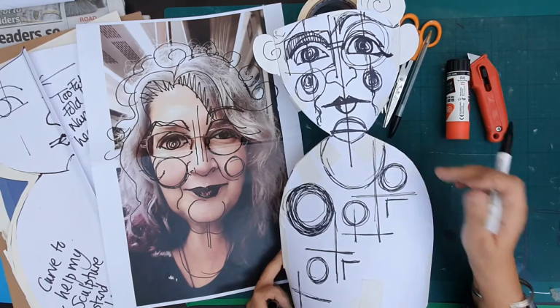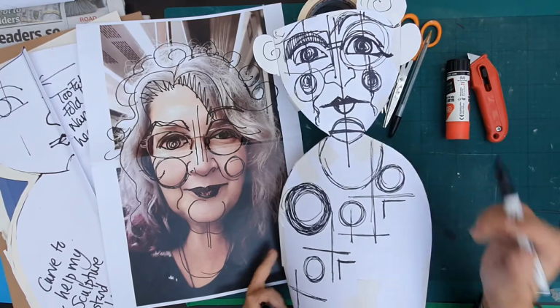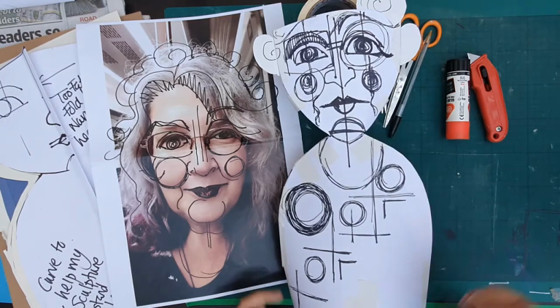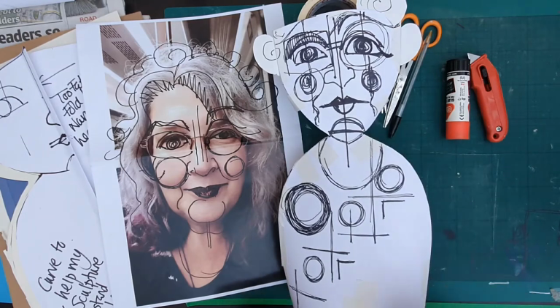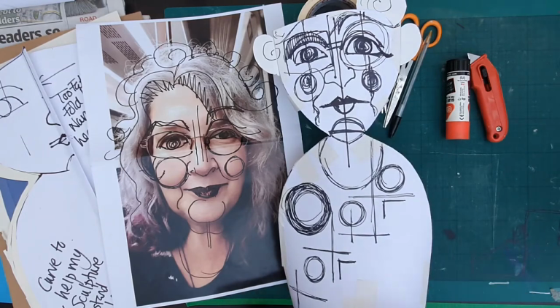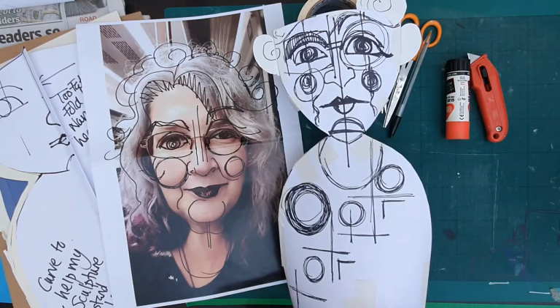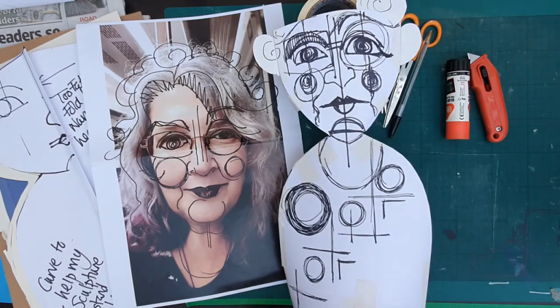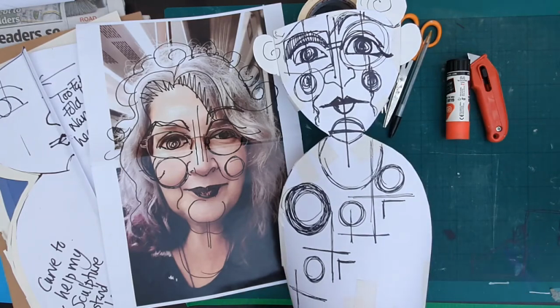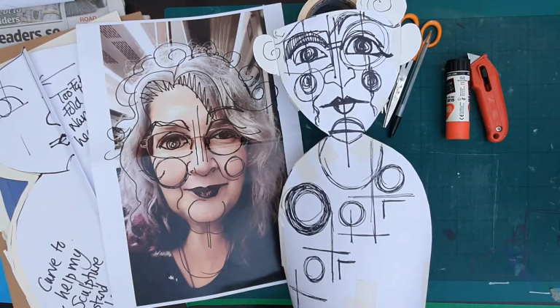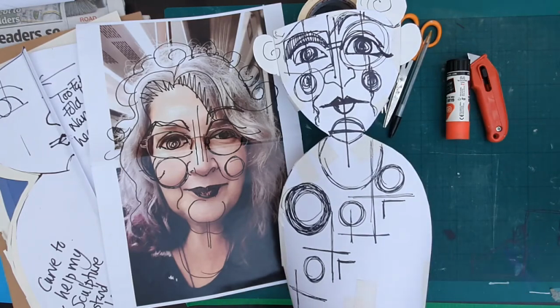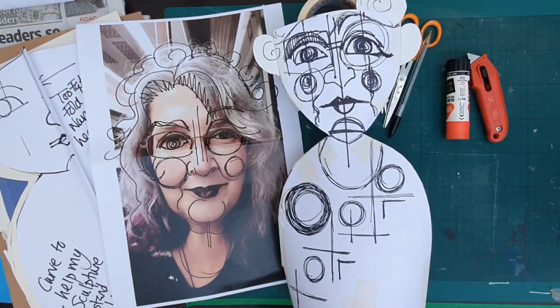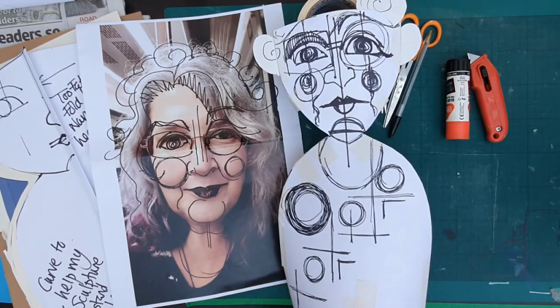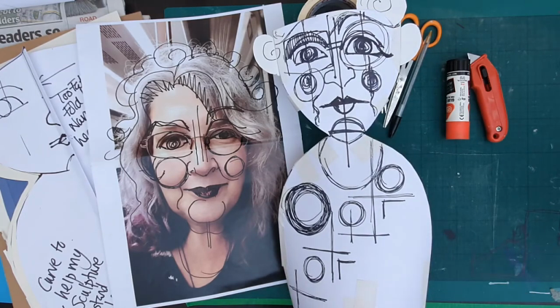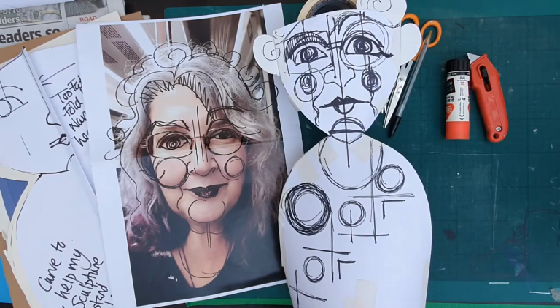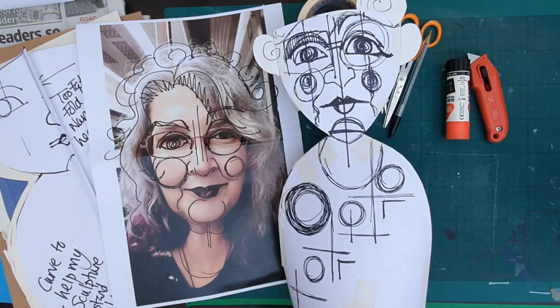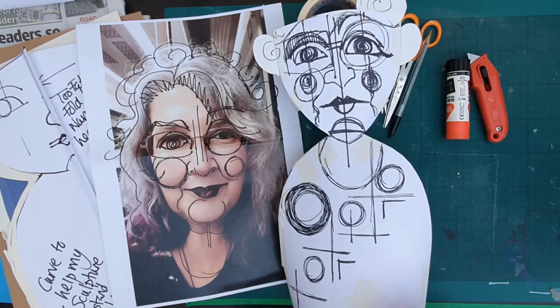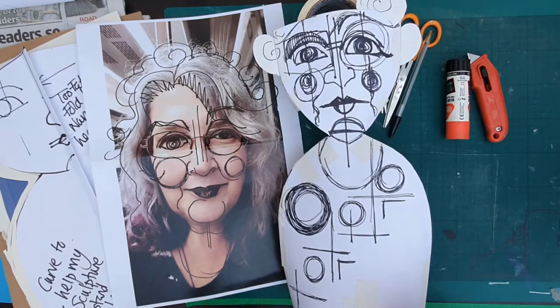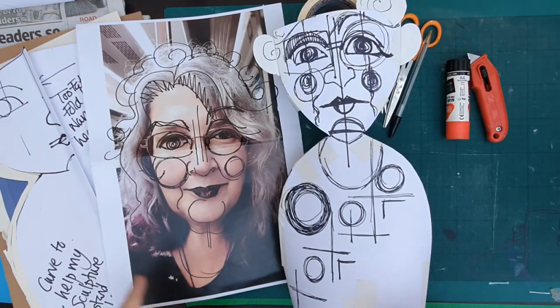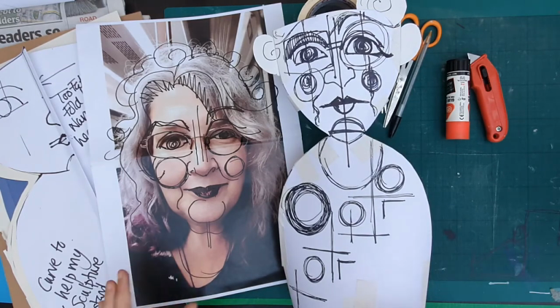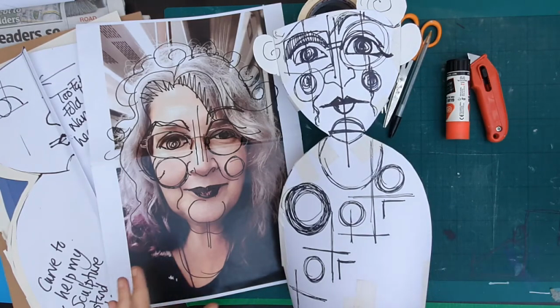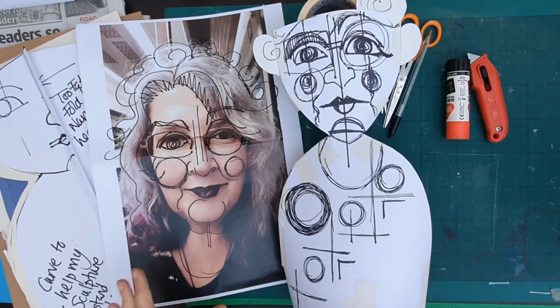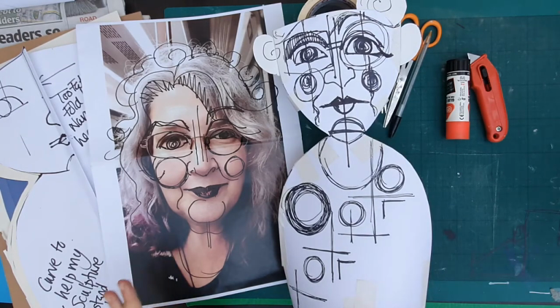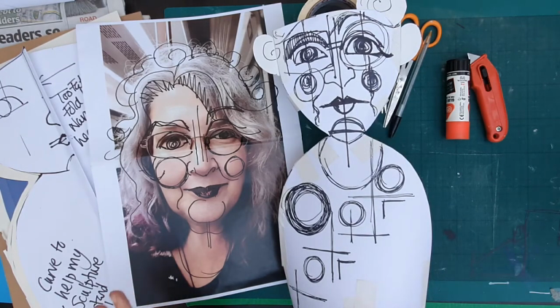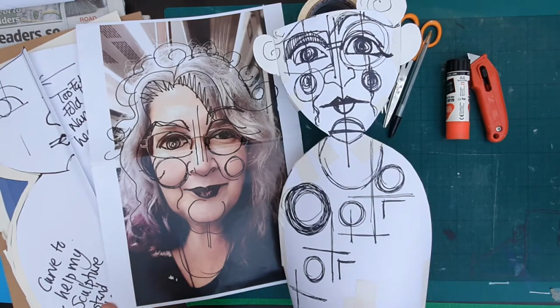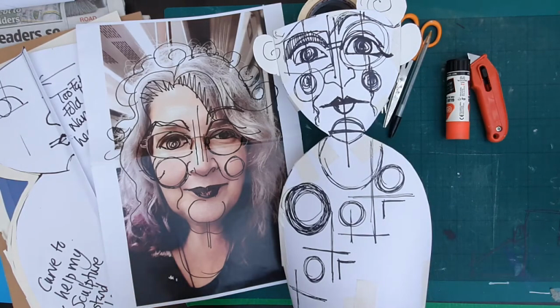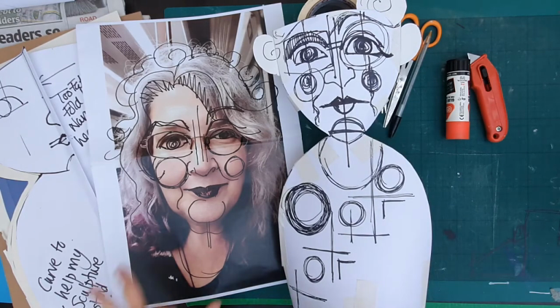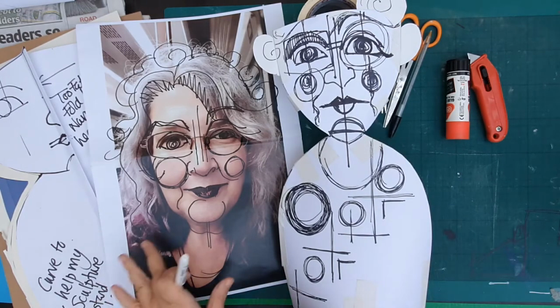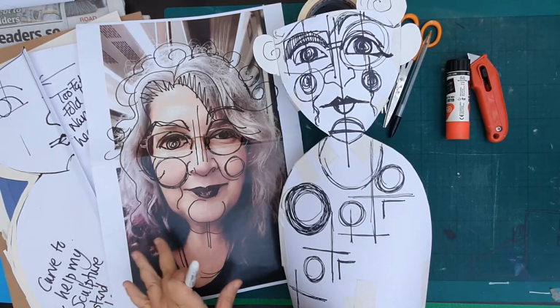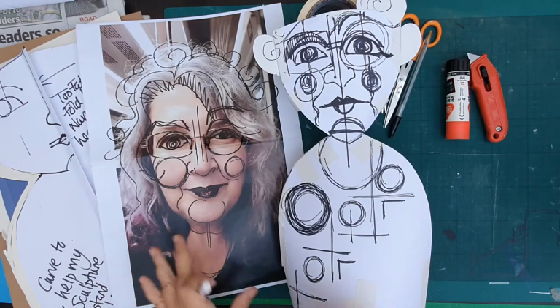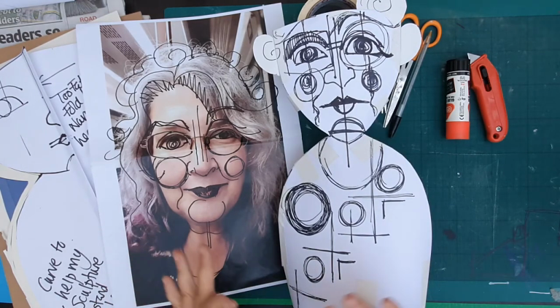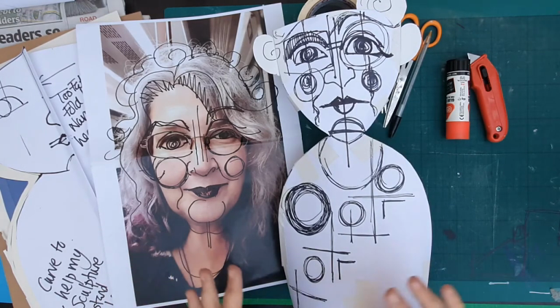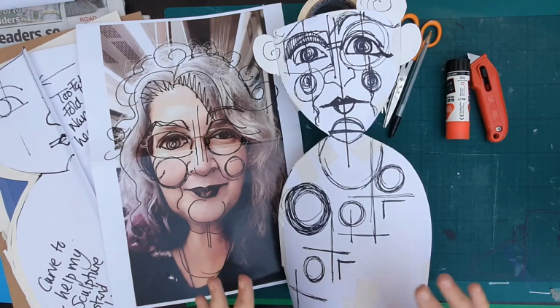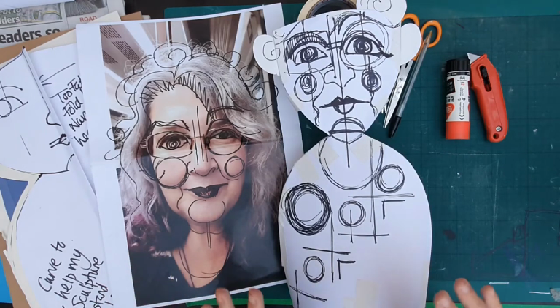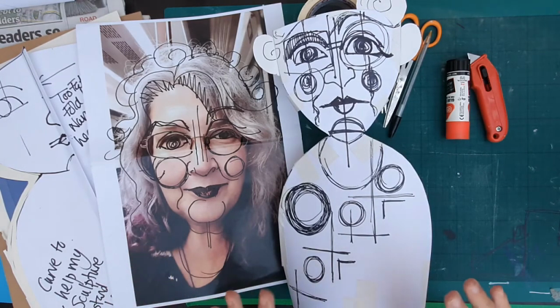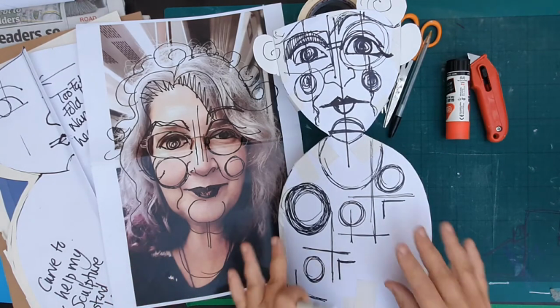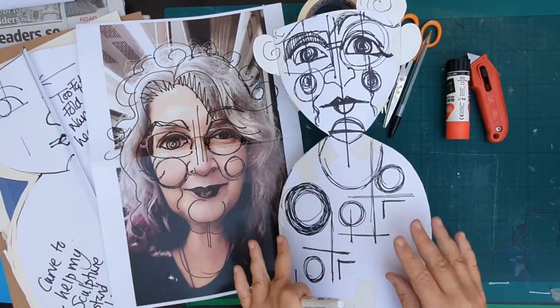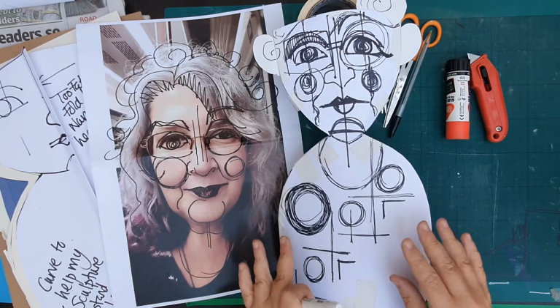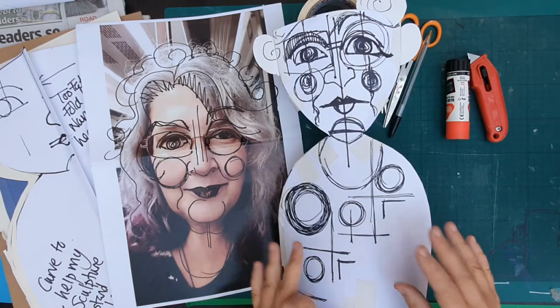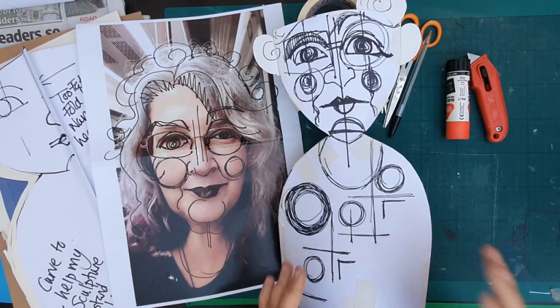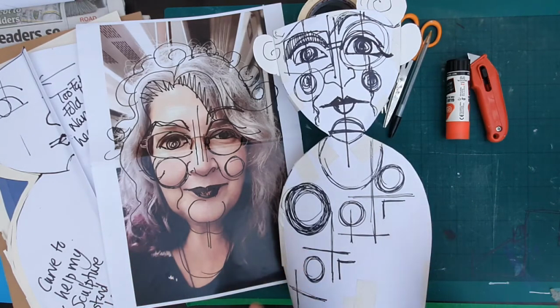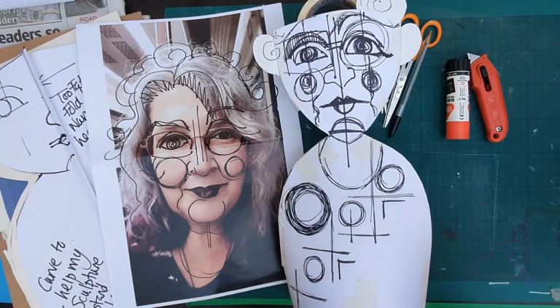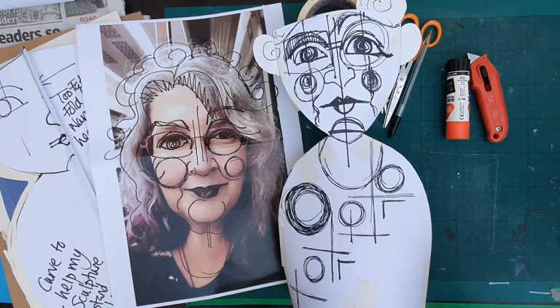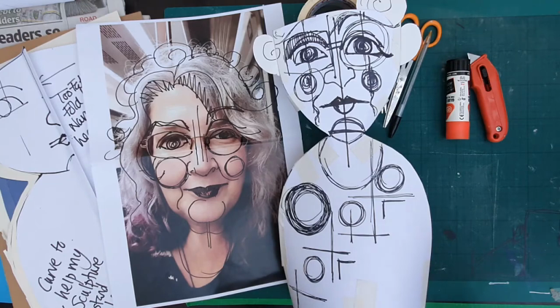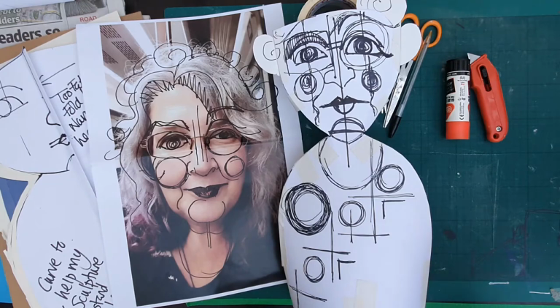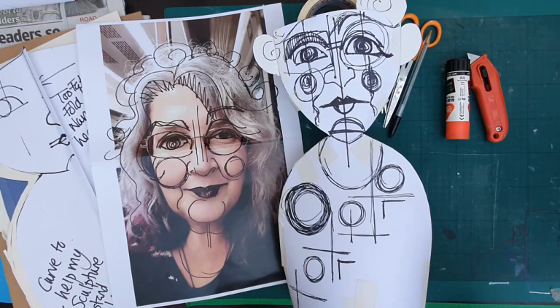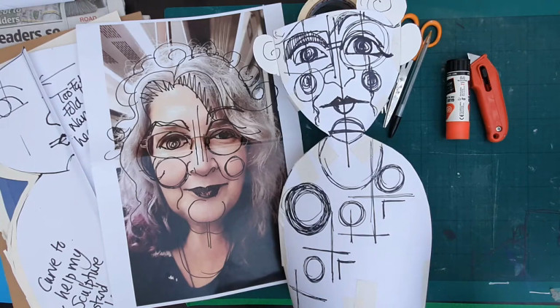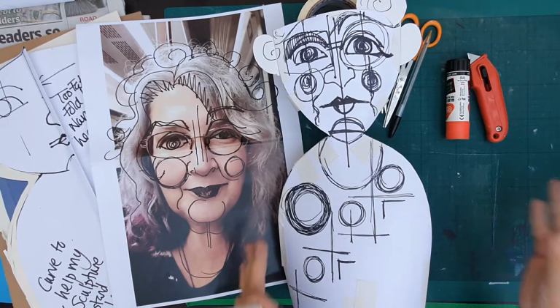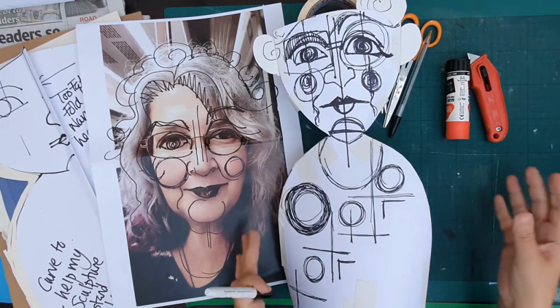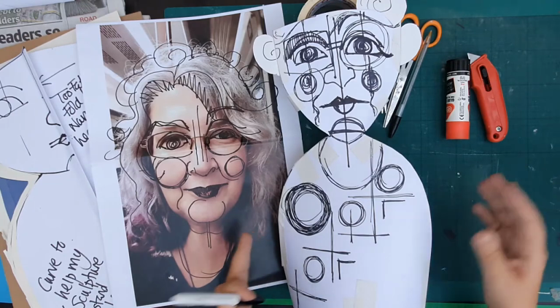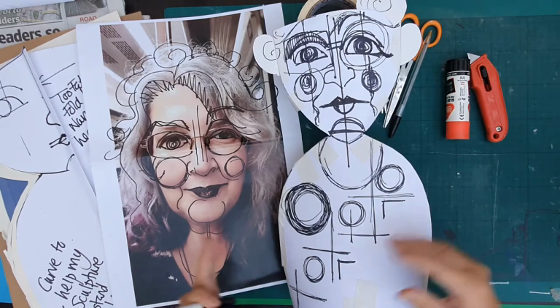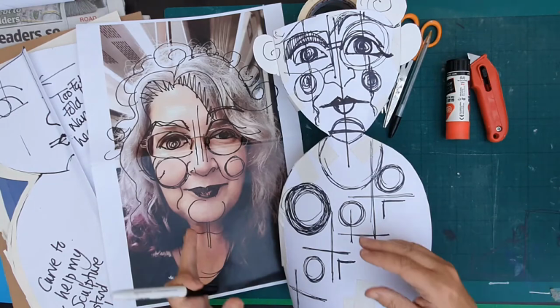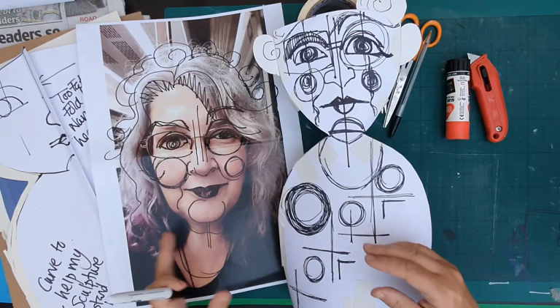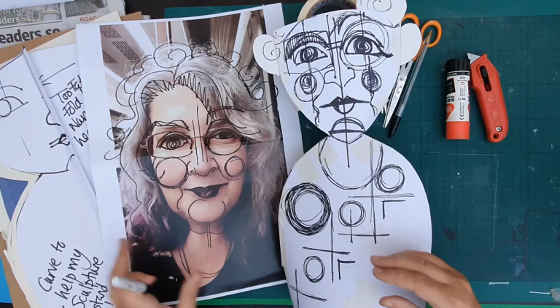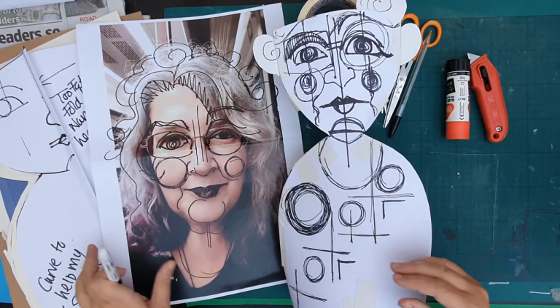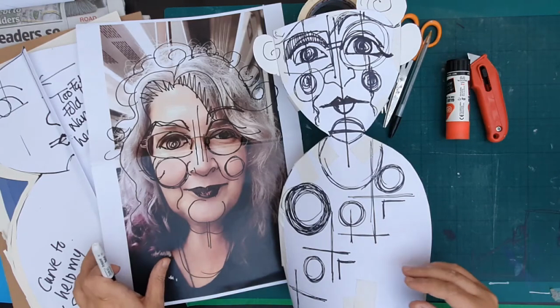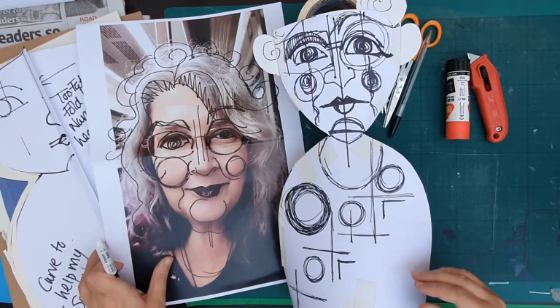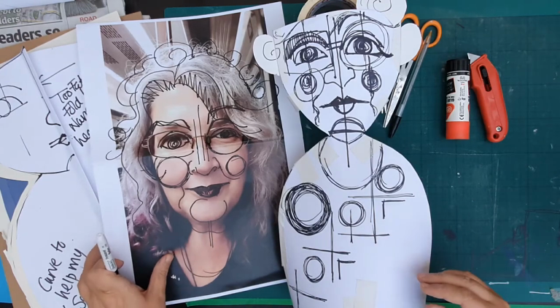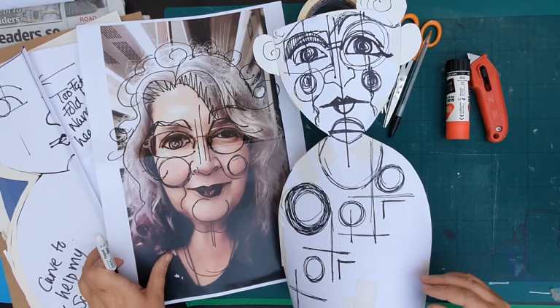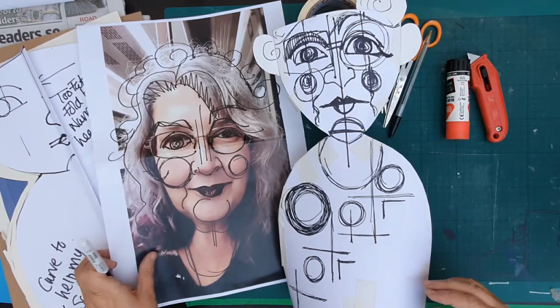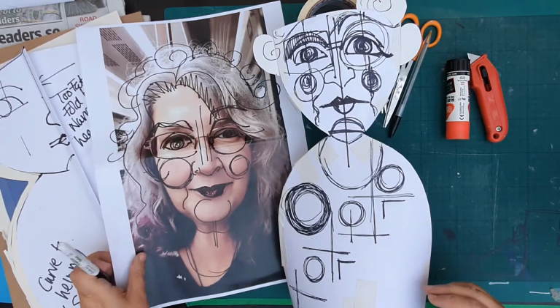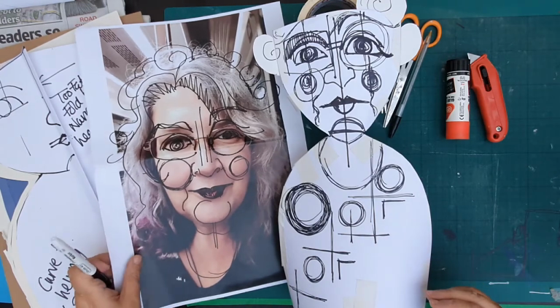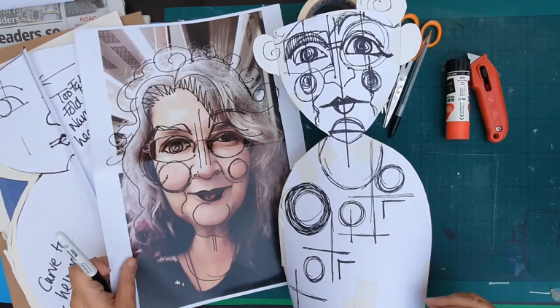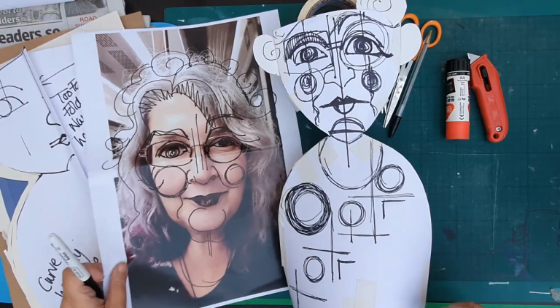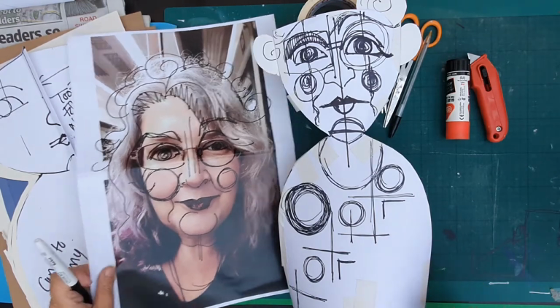Now I've got to think about how to make this design into this shape and turn this shape into something made out of cardboard.